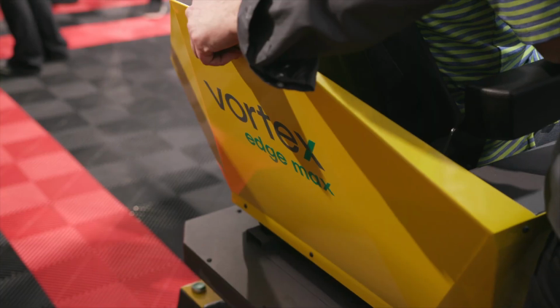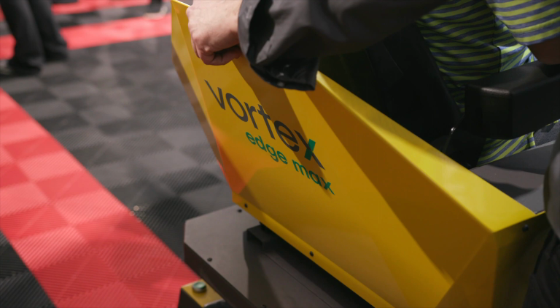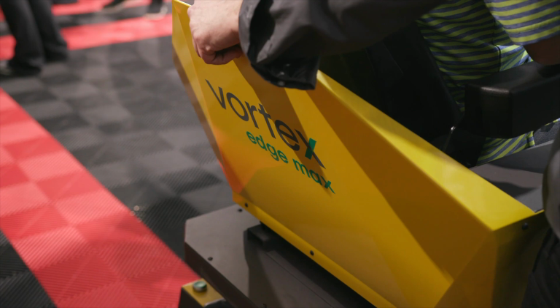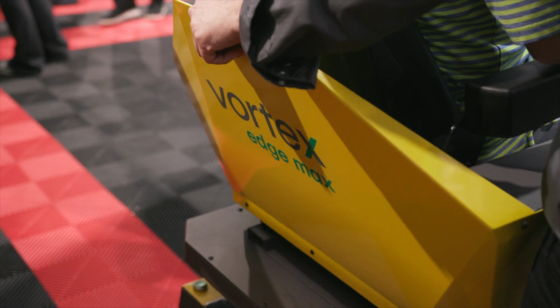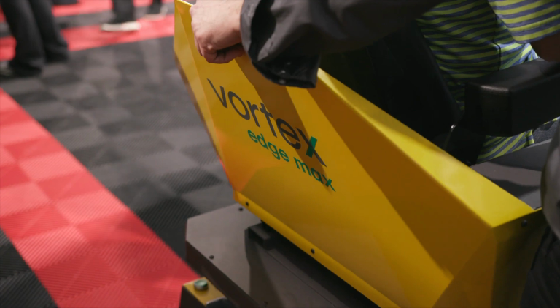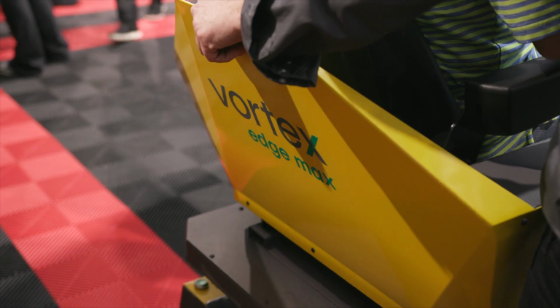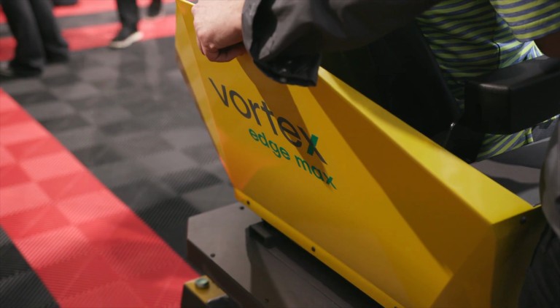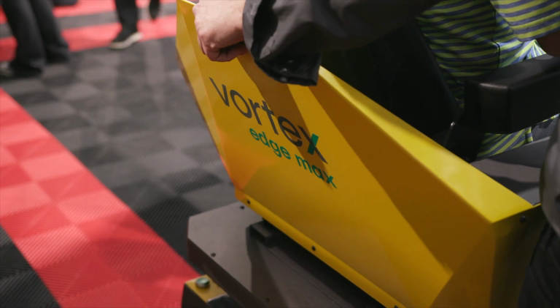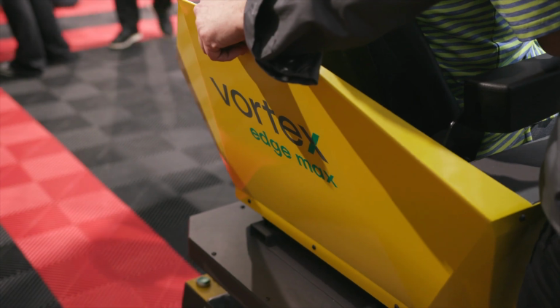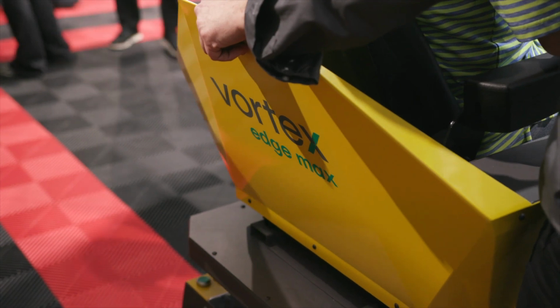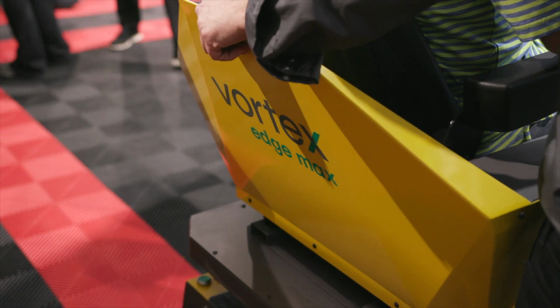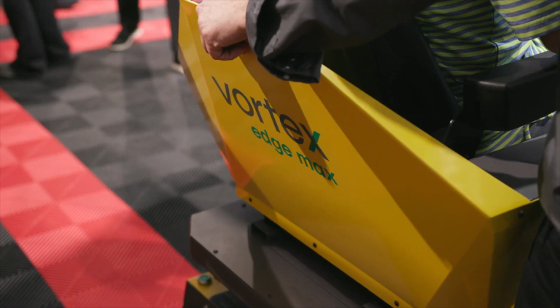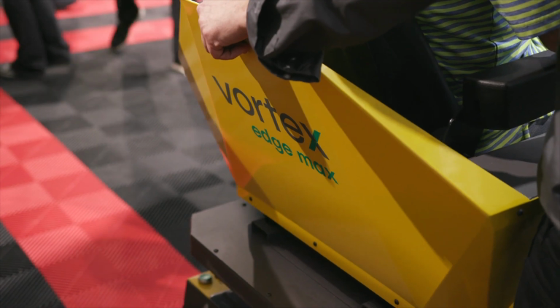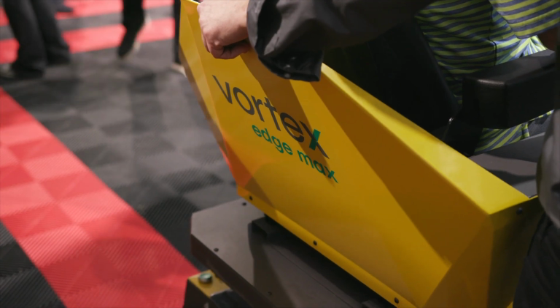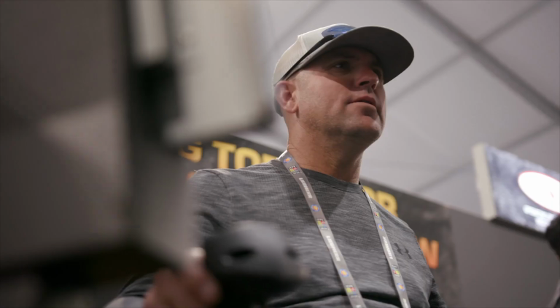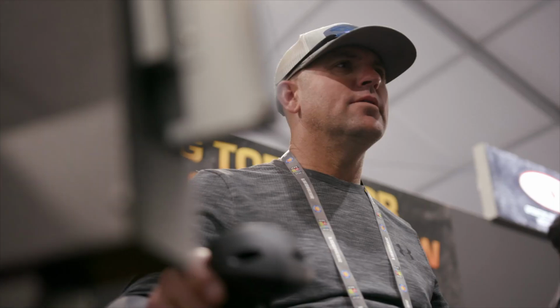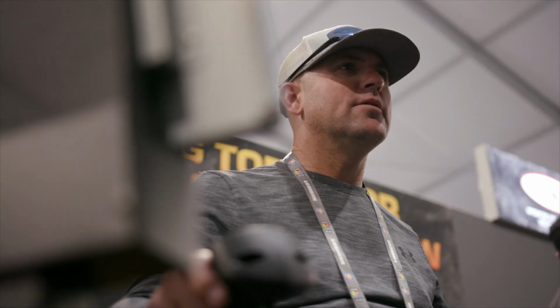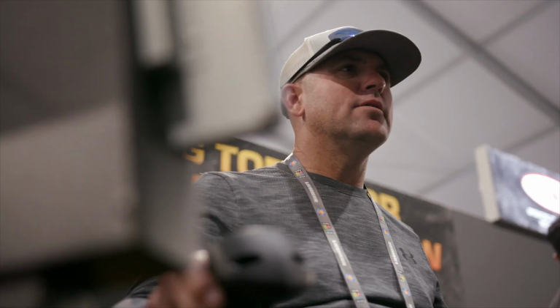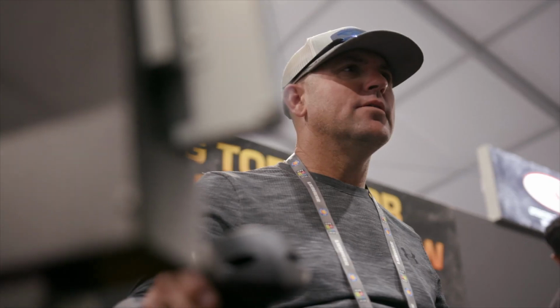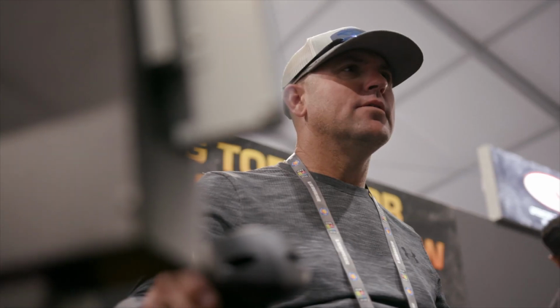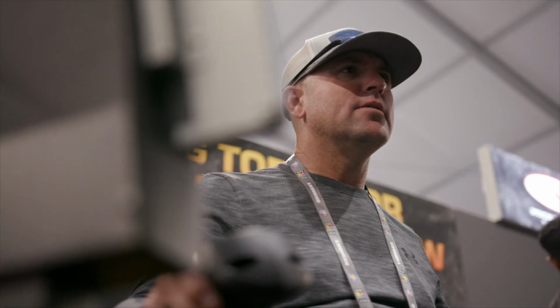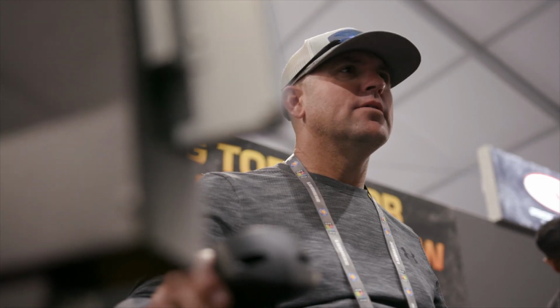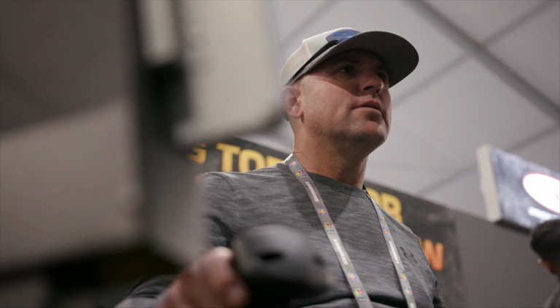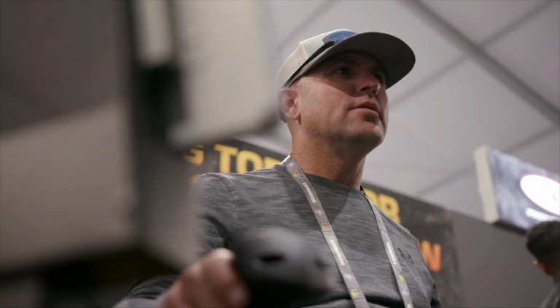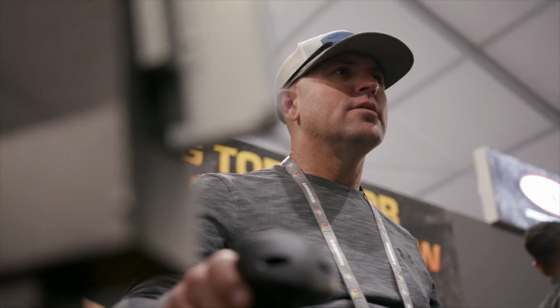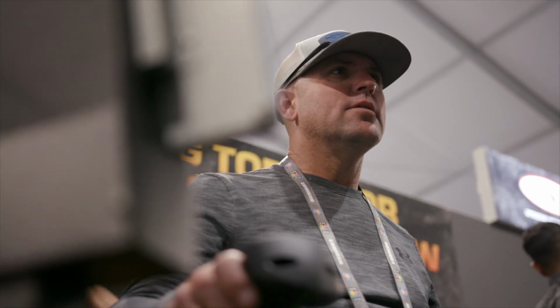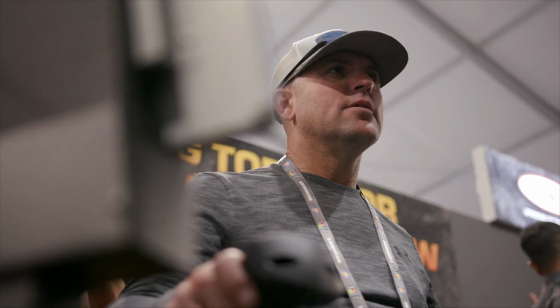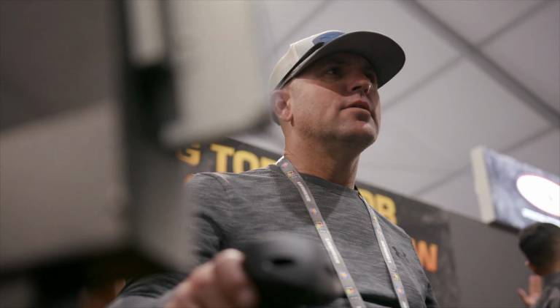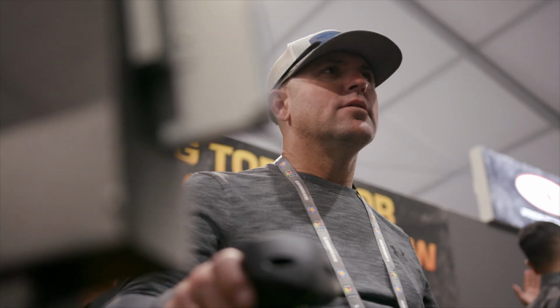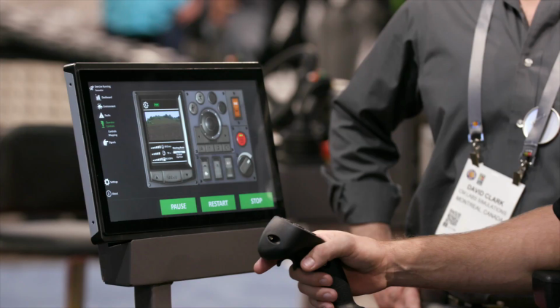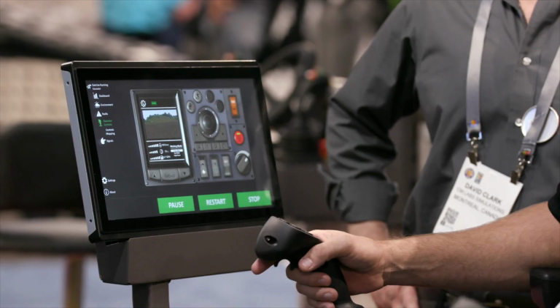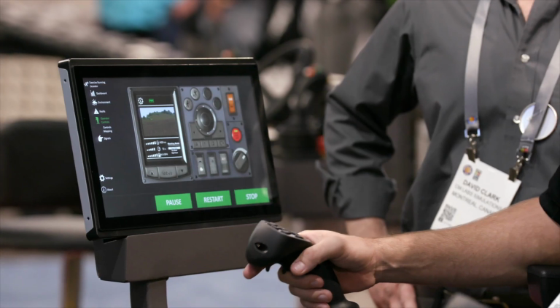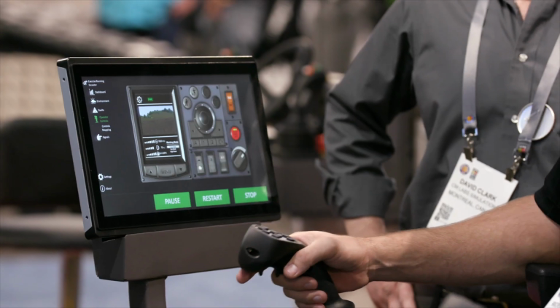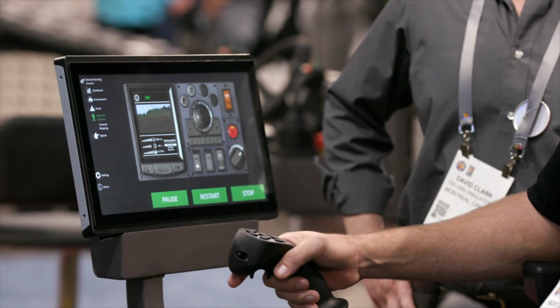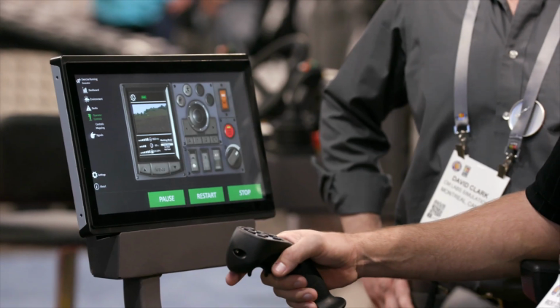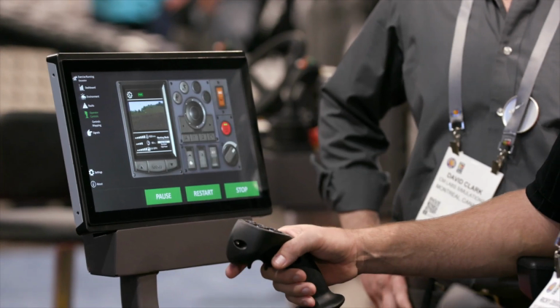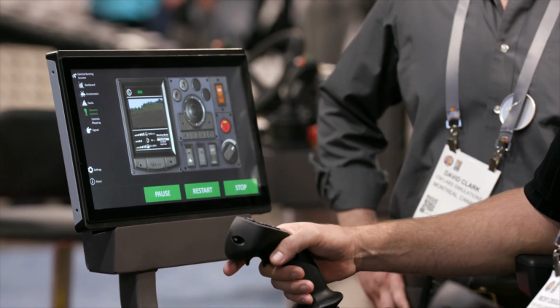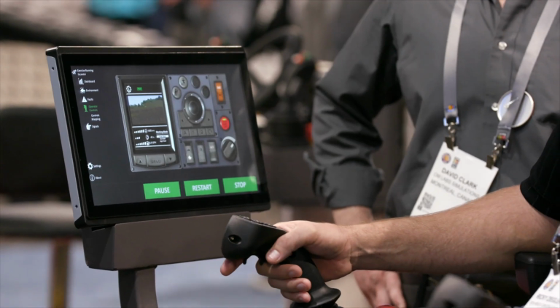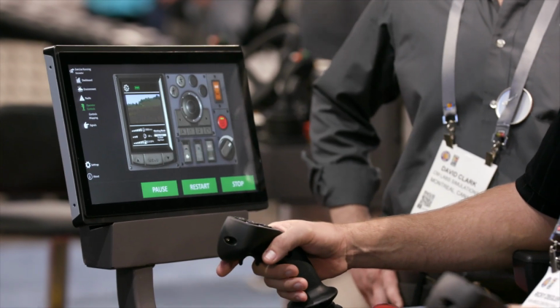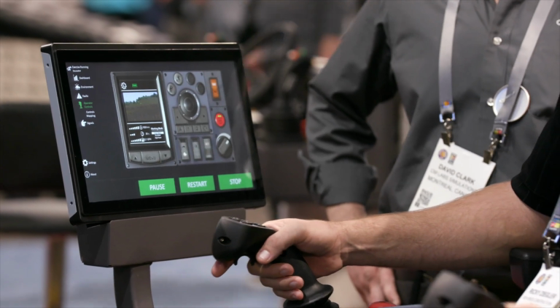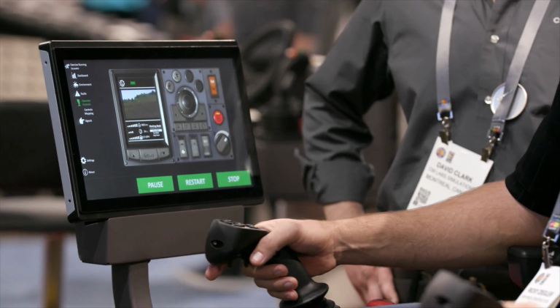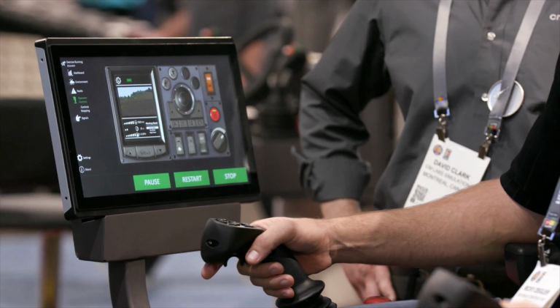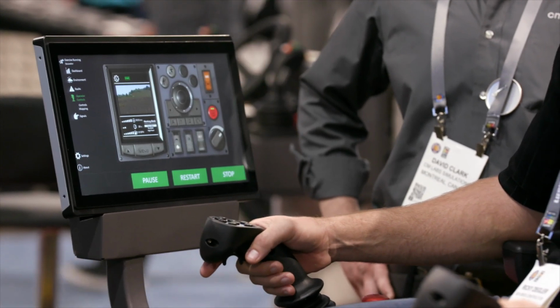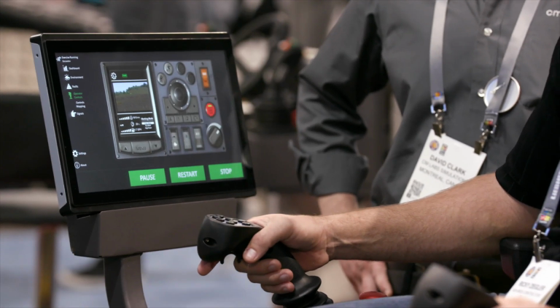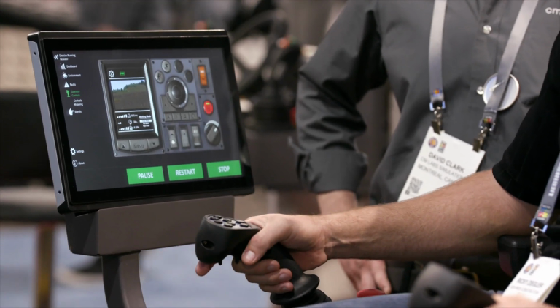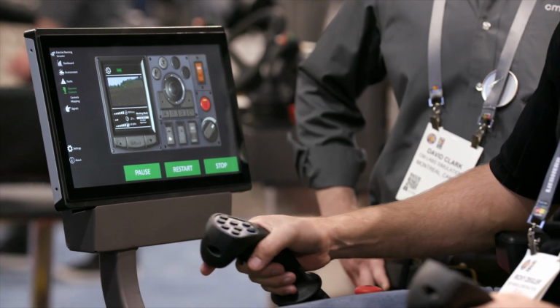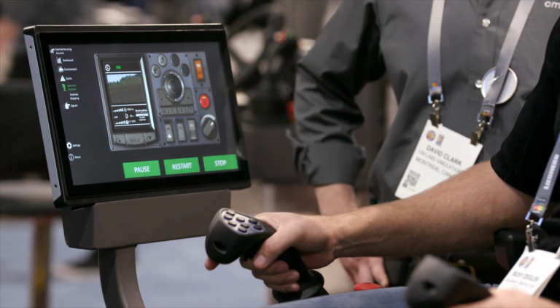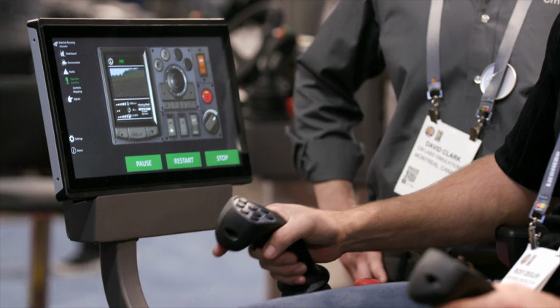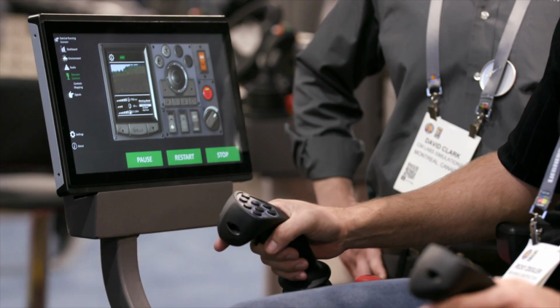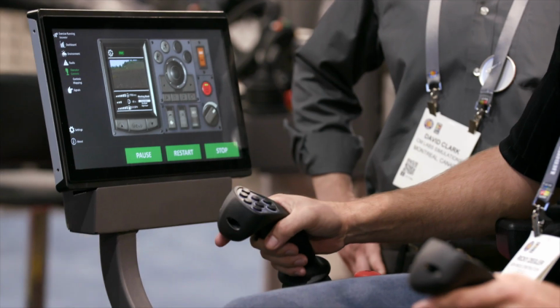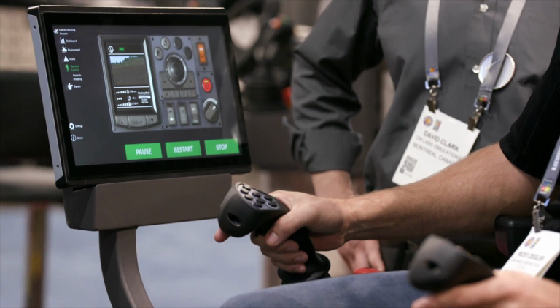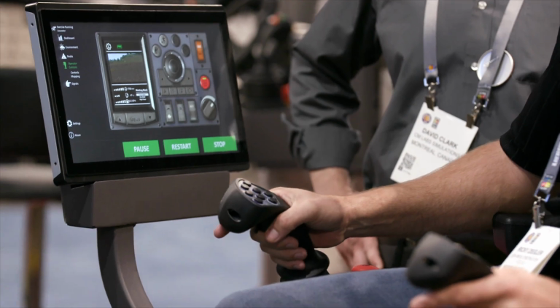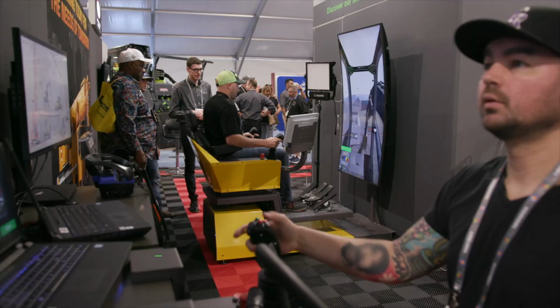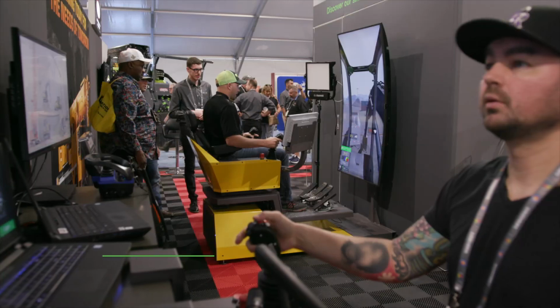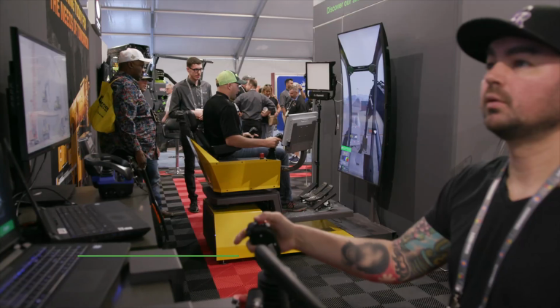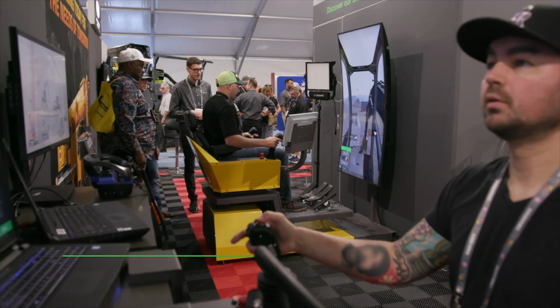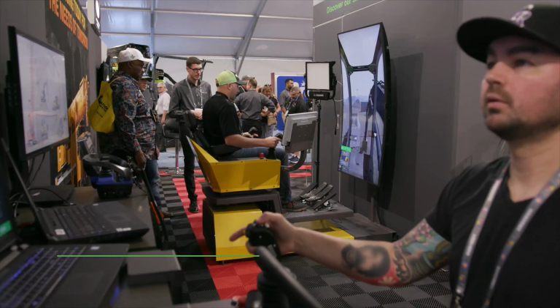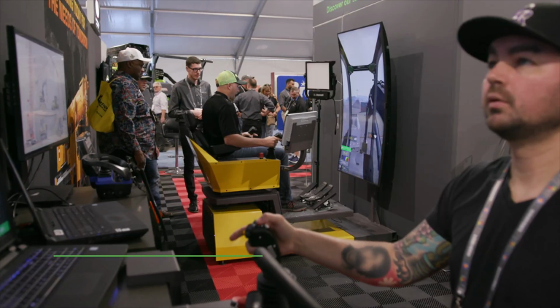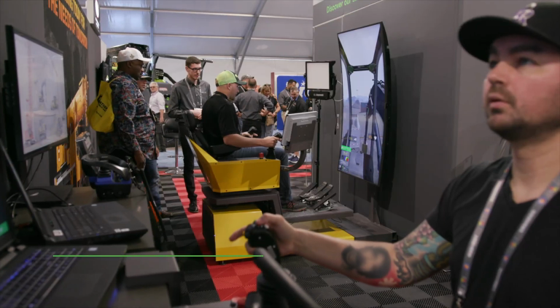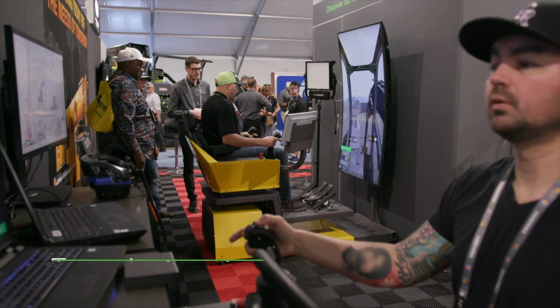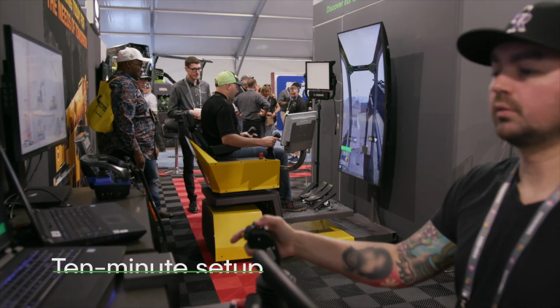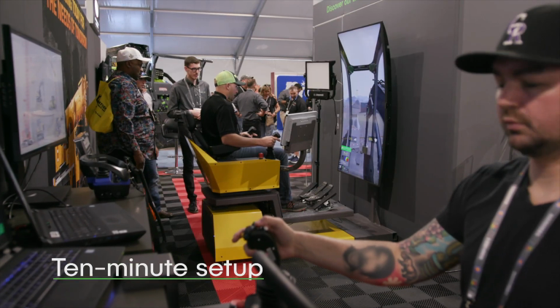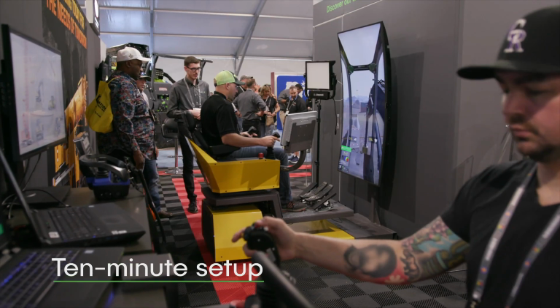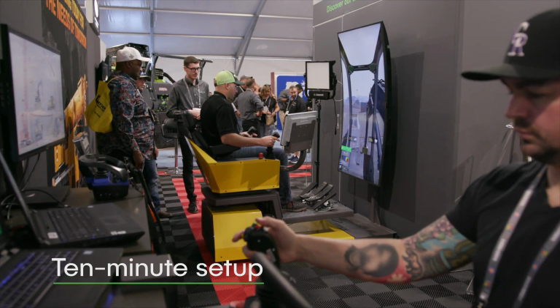Easy to transport, set up, and use. Wheel the Vortex Edge Max out of the shipping crate and get up and running in under 10 minutes.